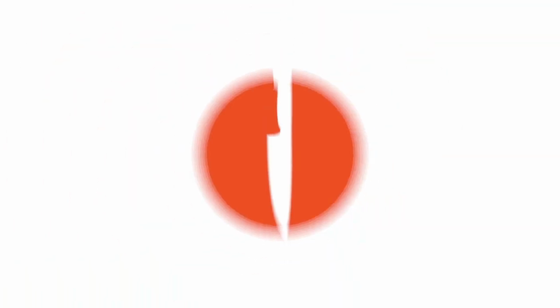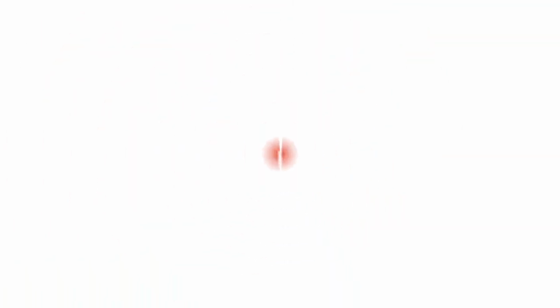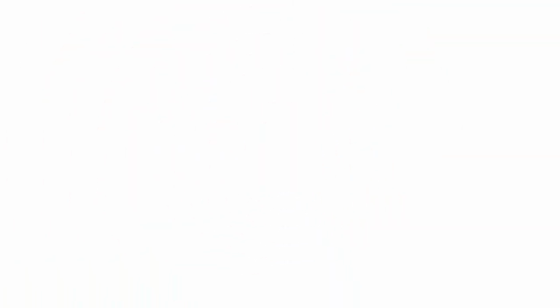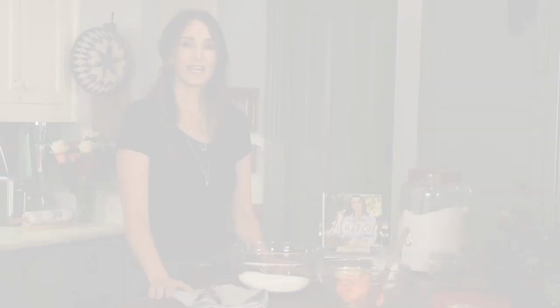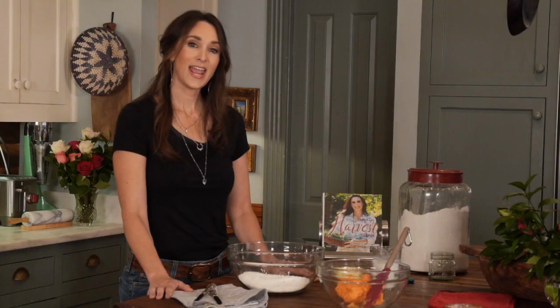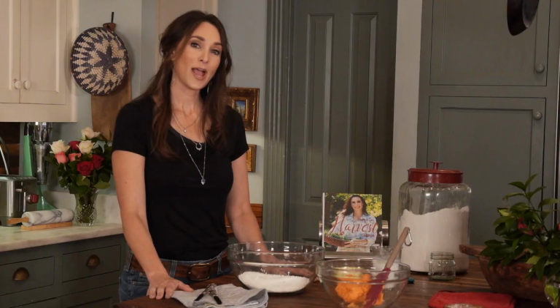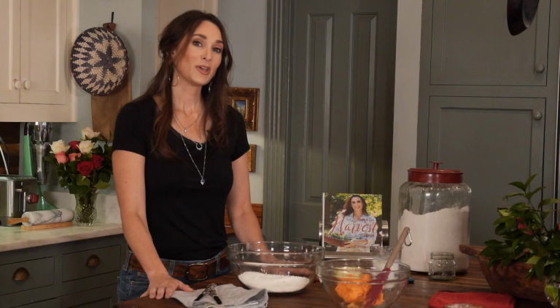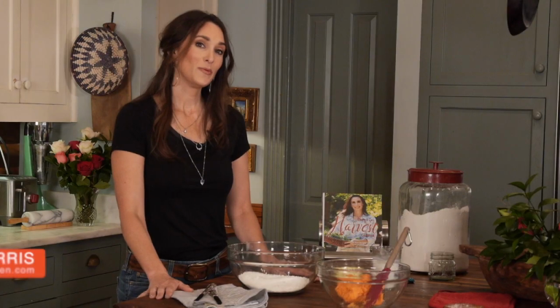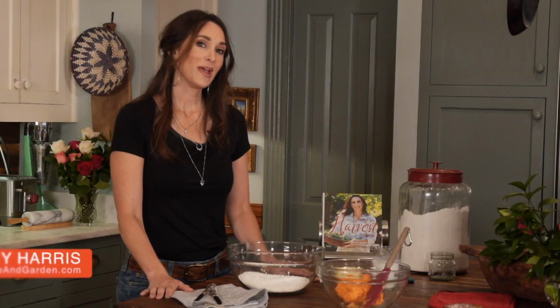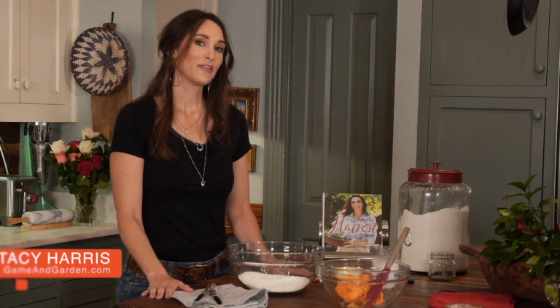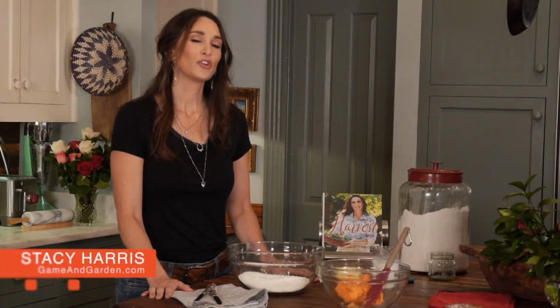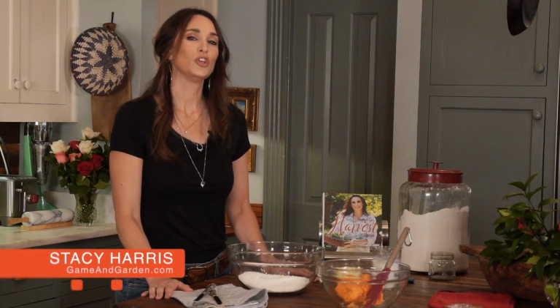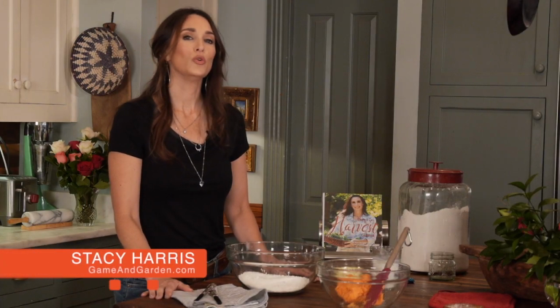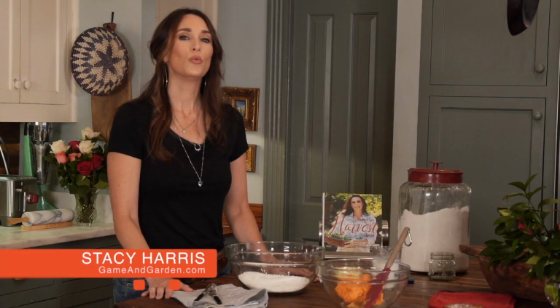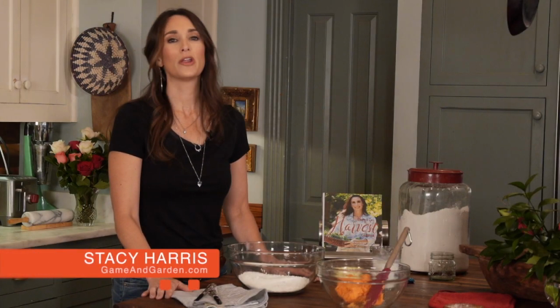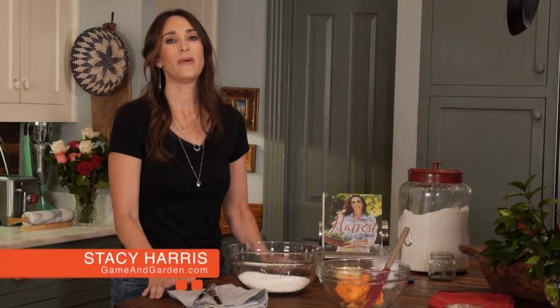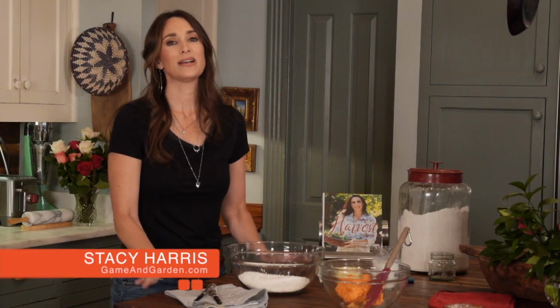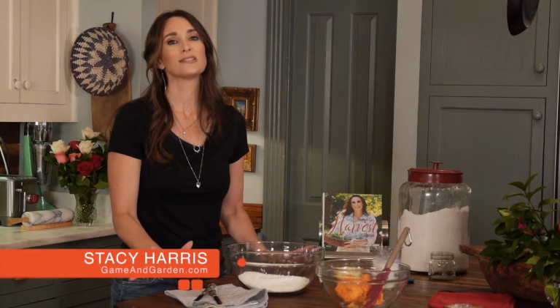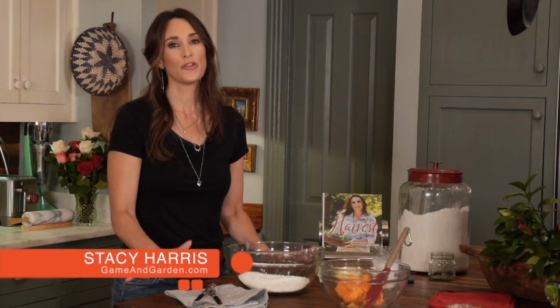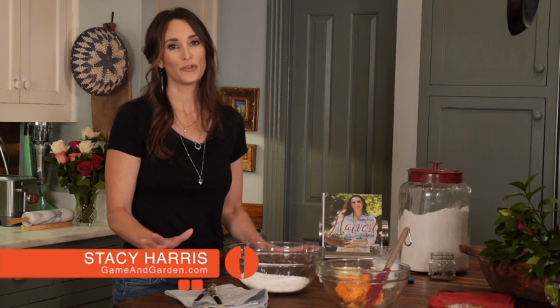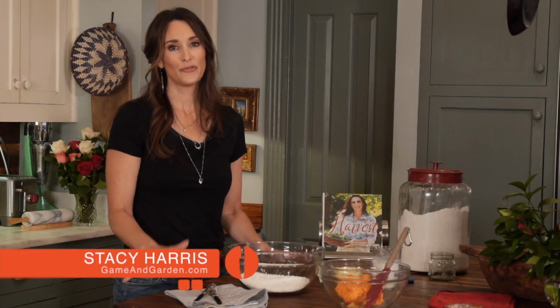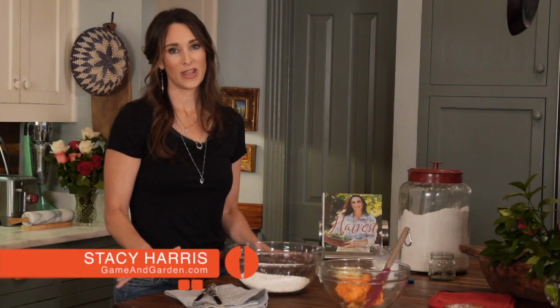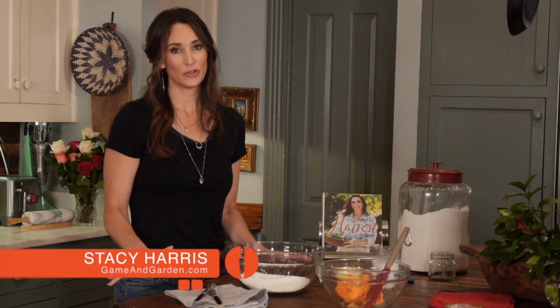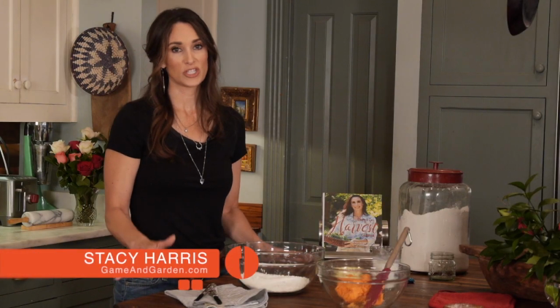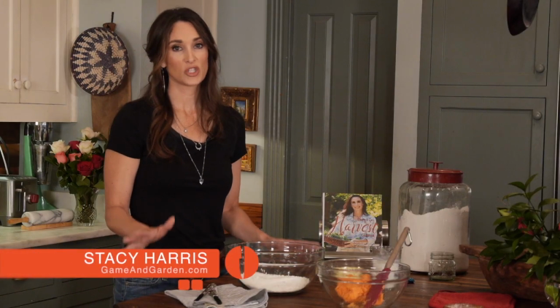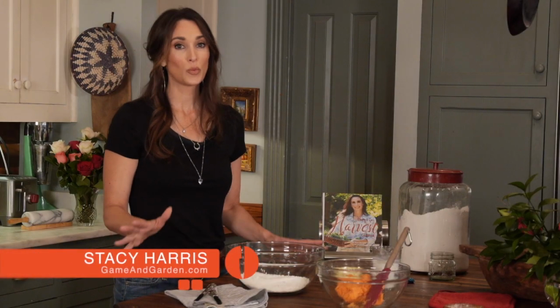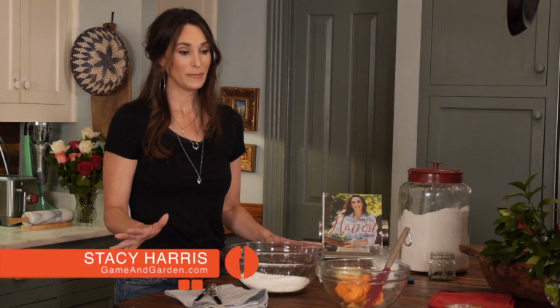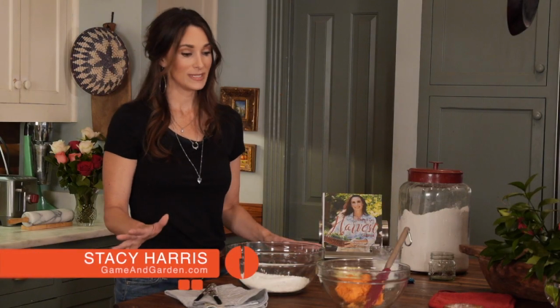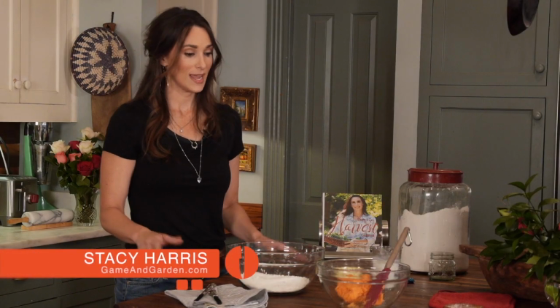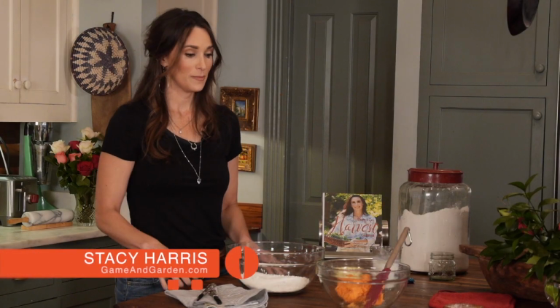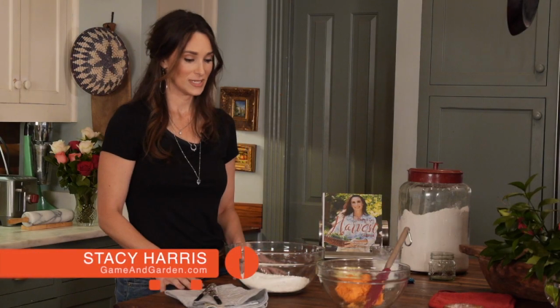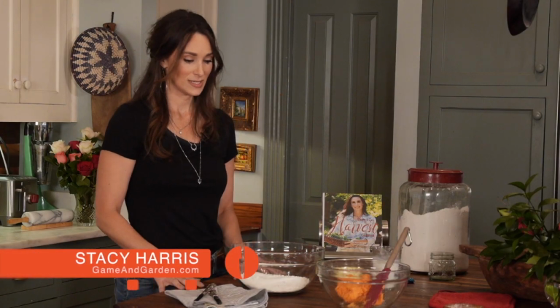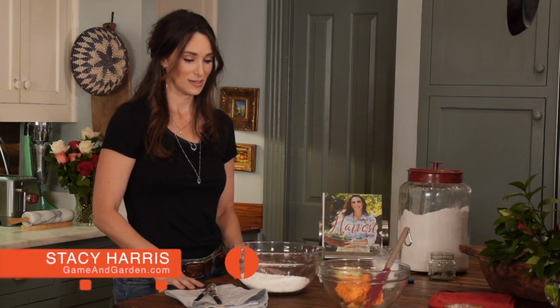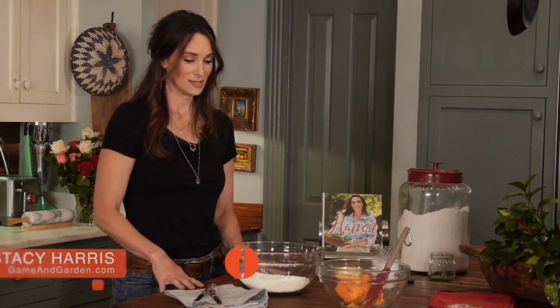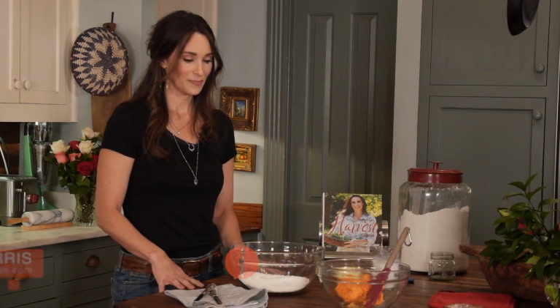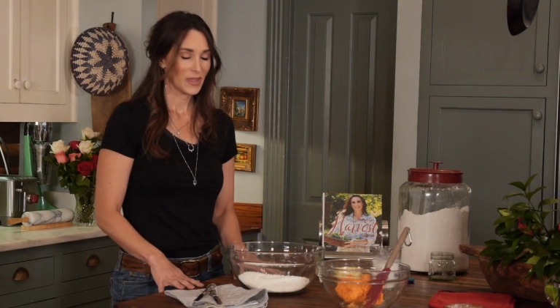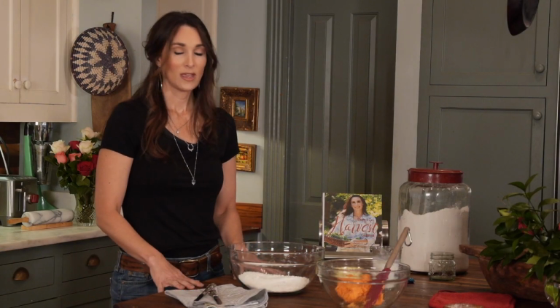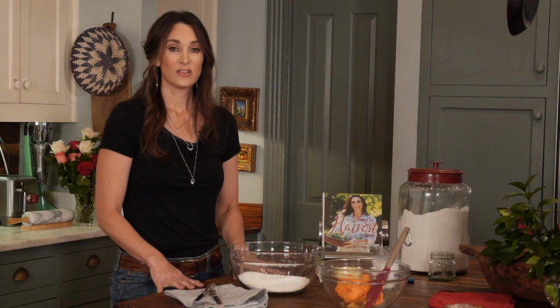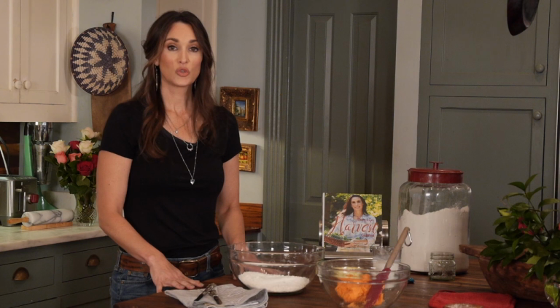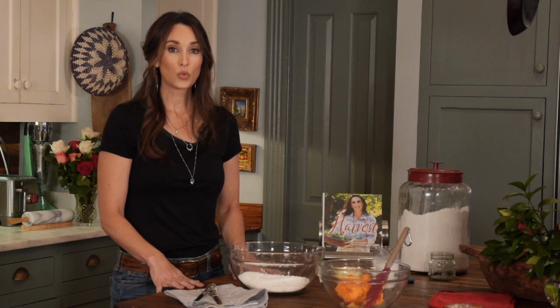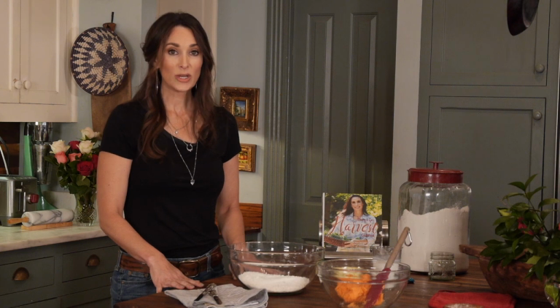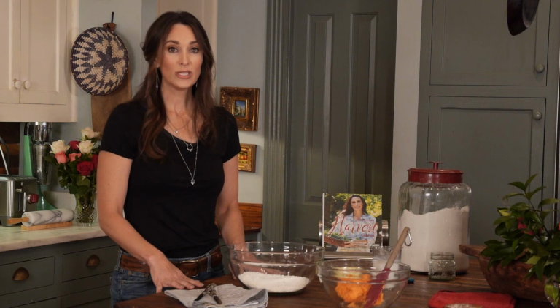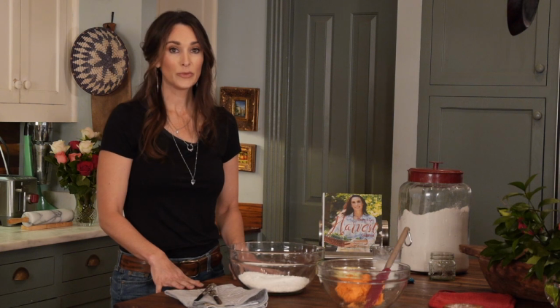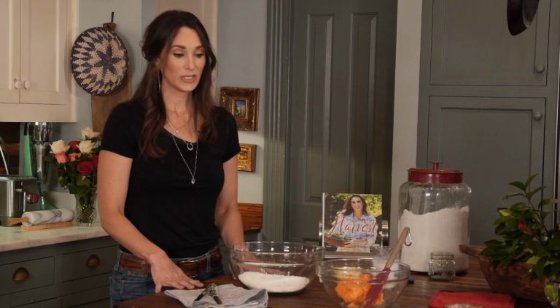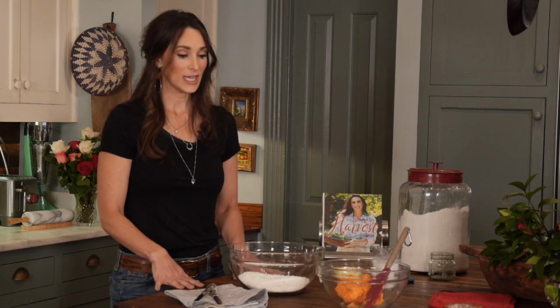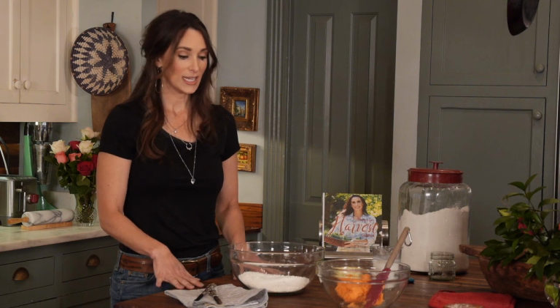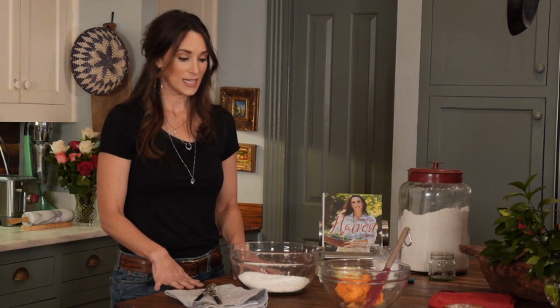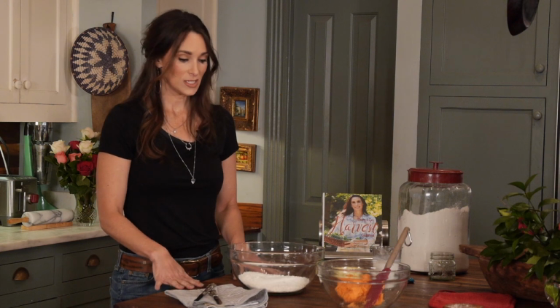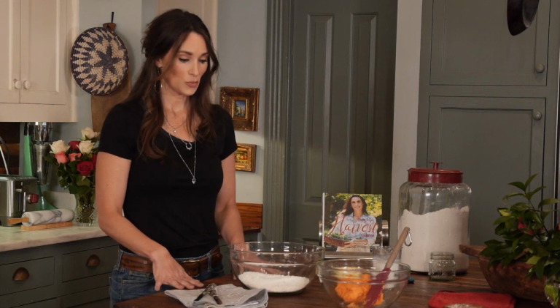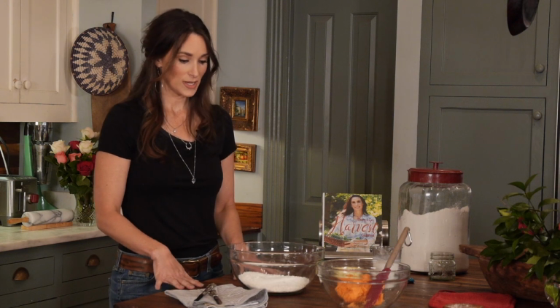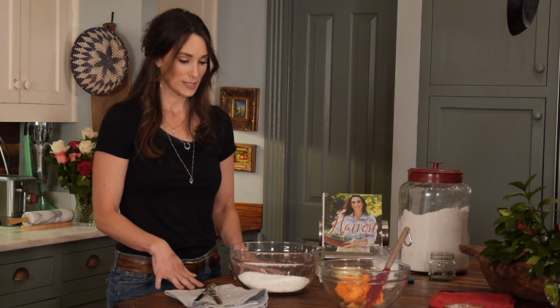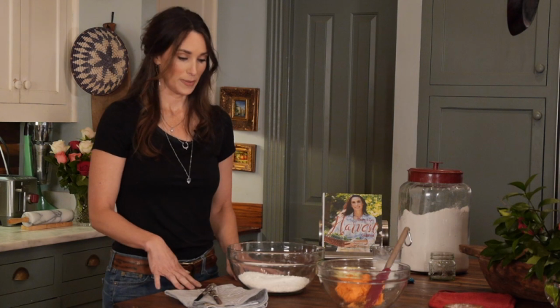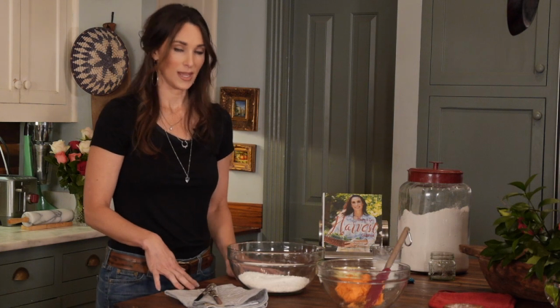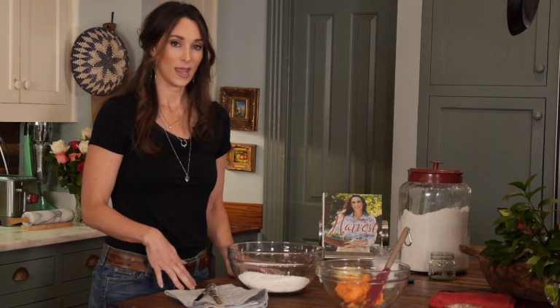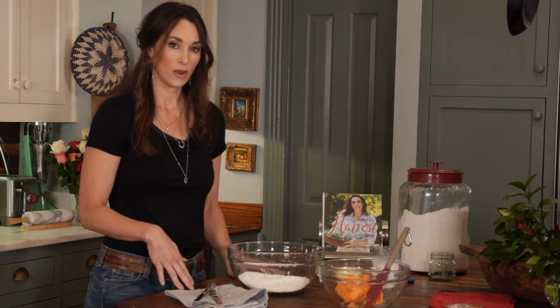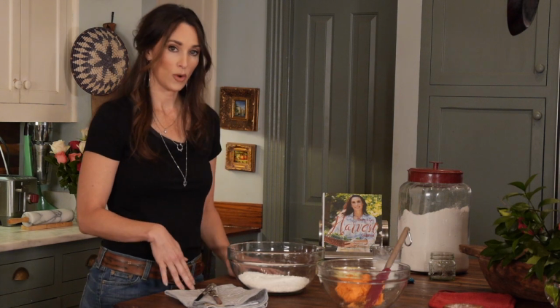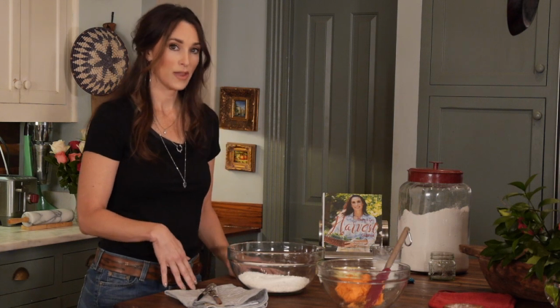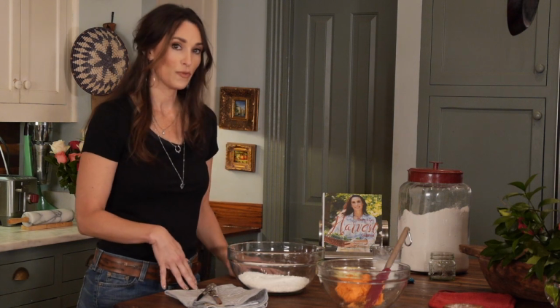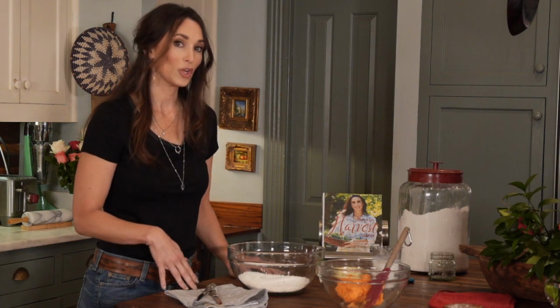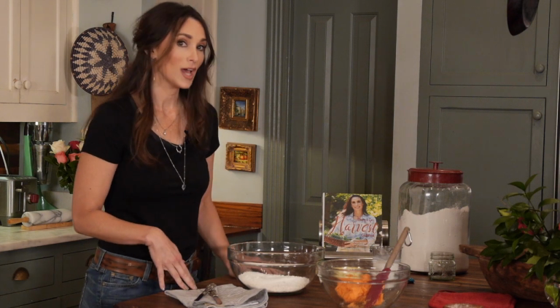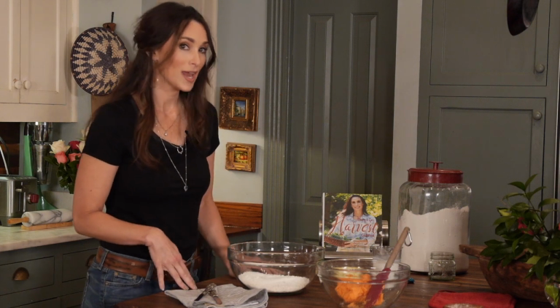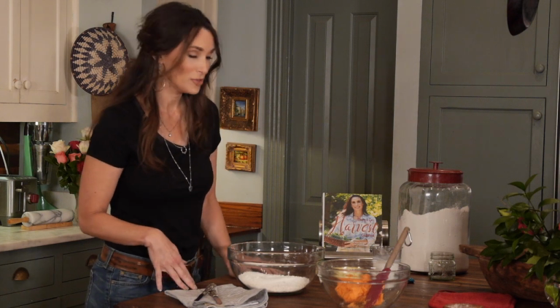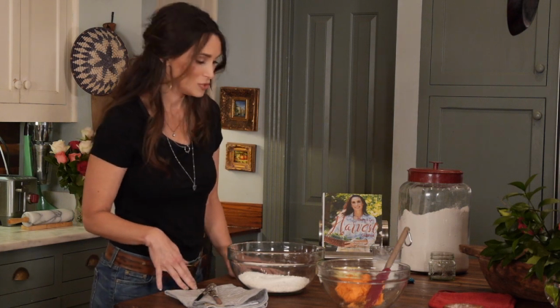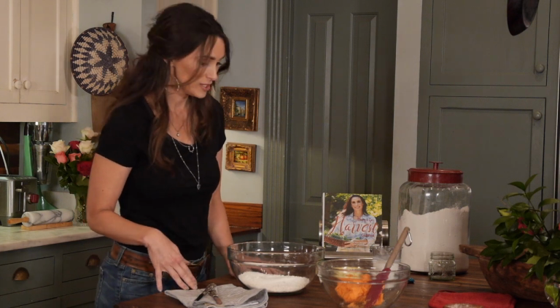Today I'm going to make for you one of my southern favorites: sweet potato biscuits. It's really, really an easy recipe and great for a lot of uses.